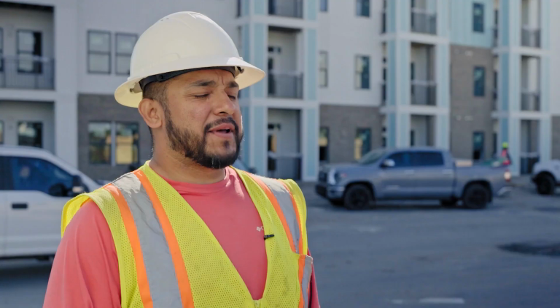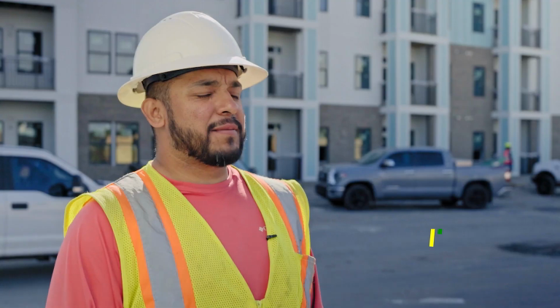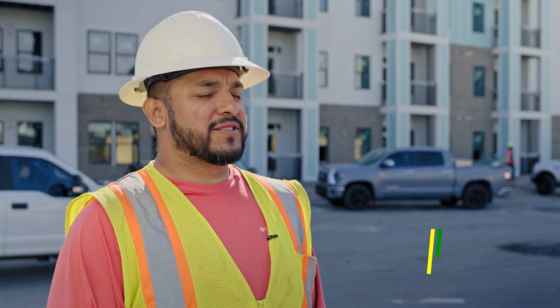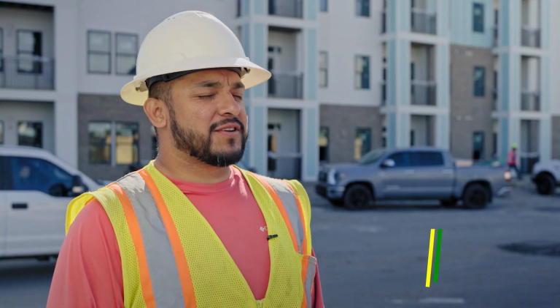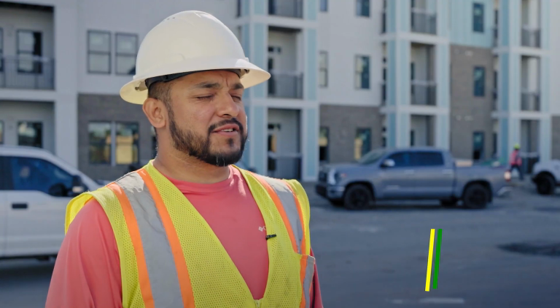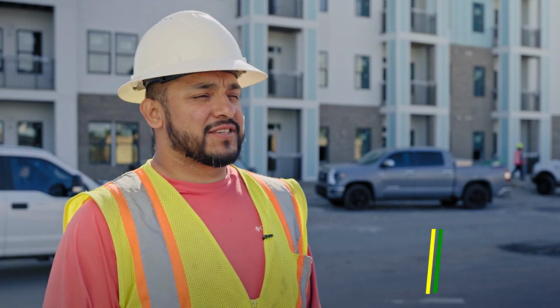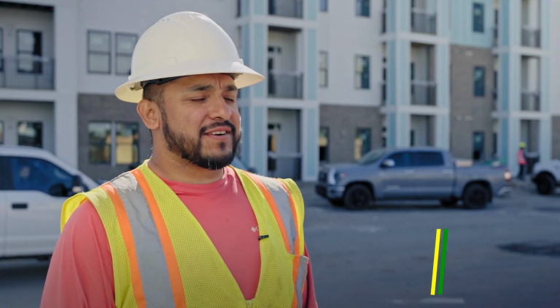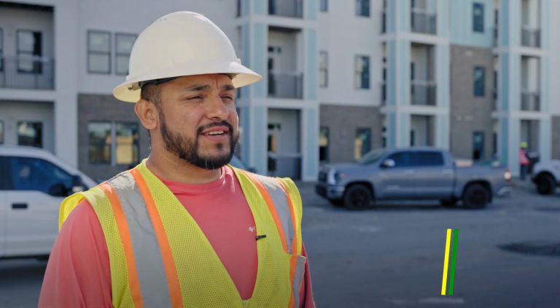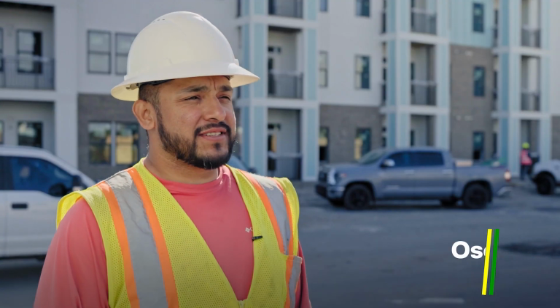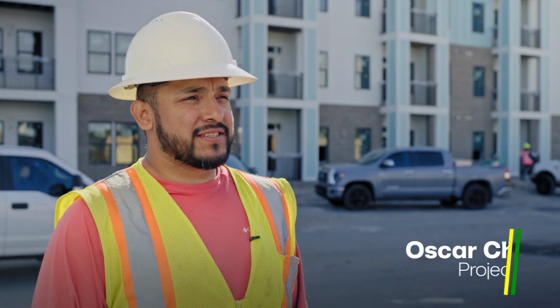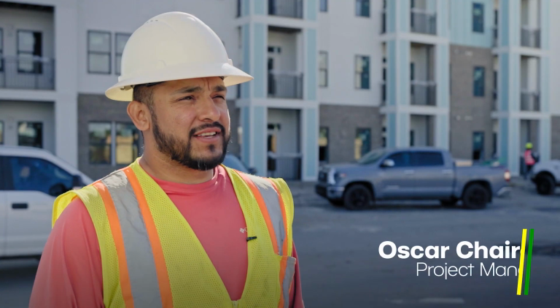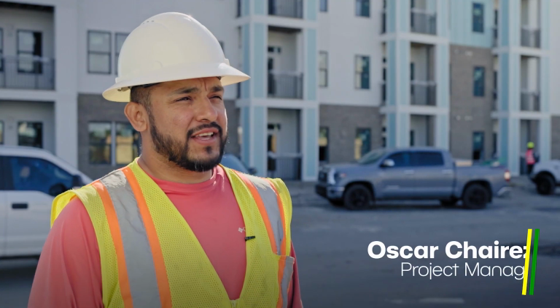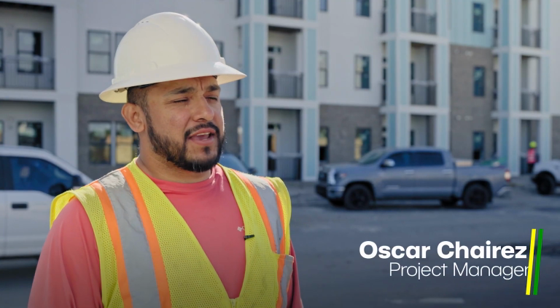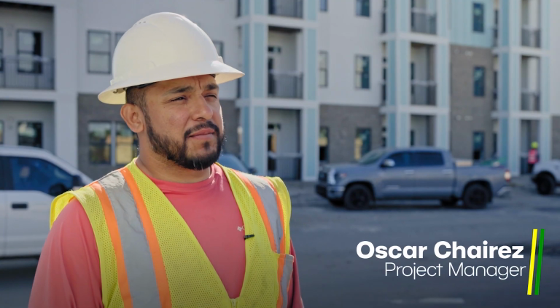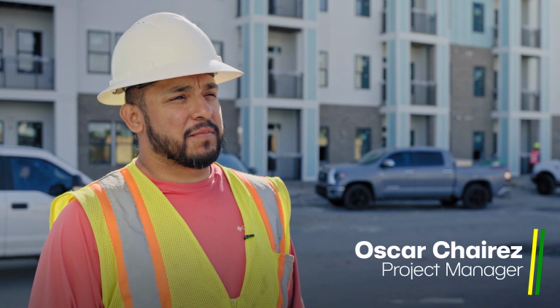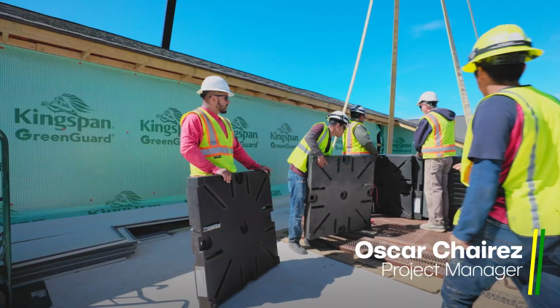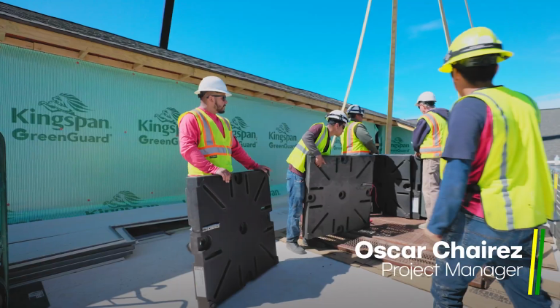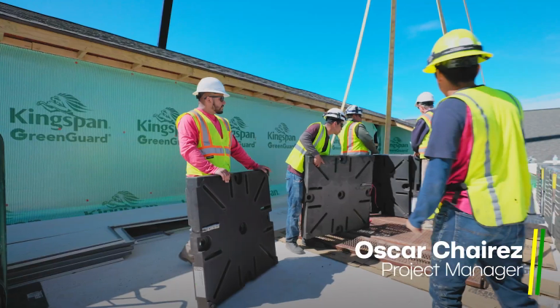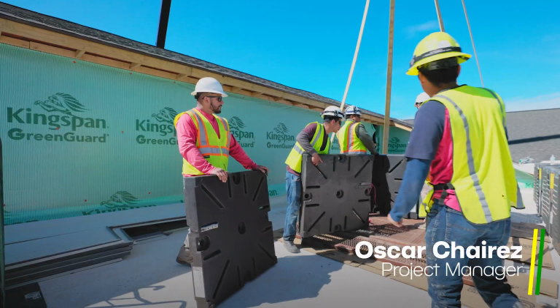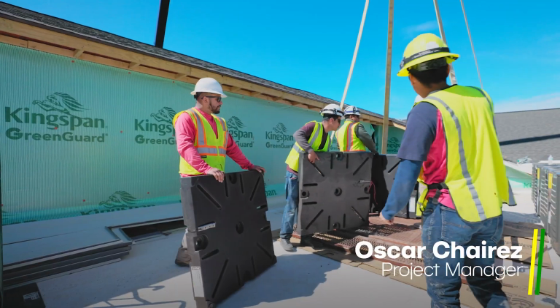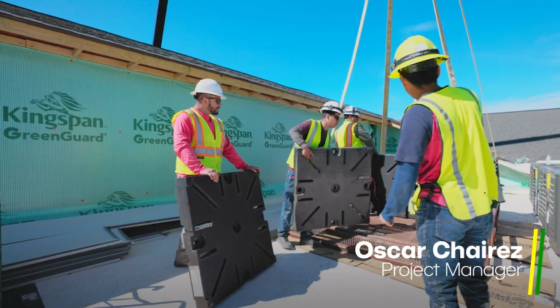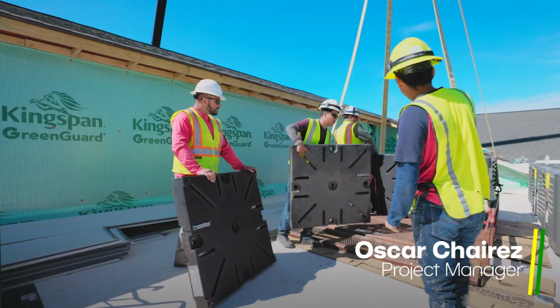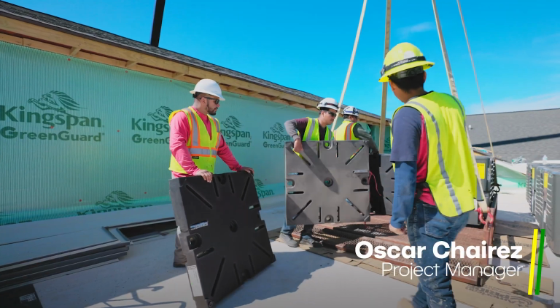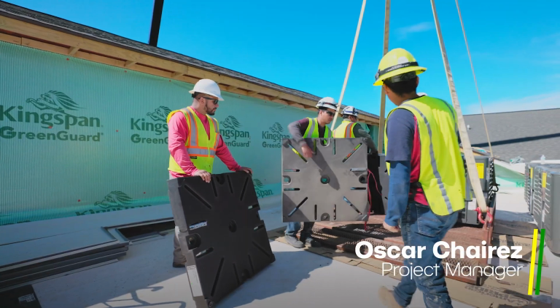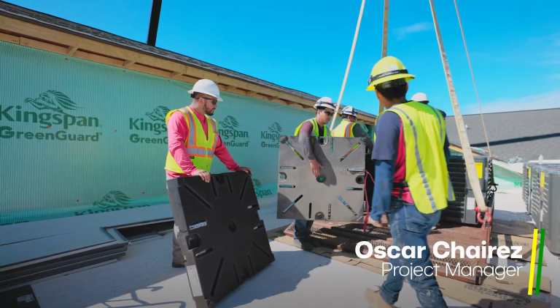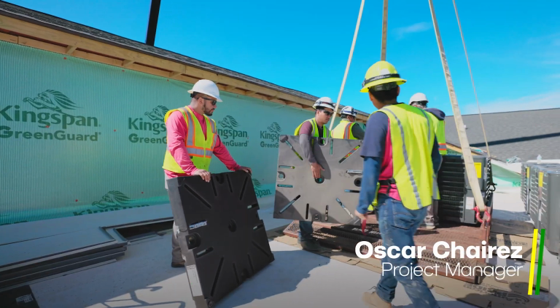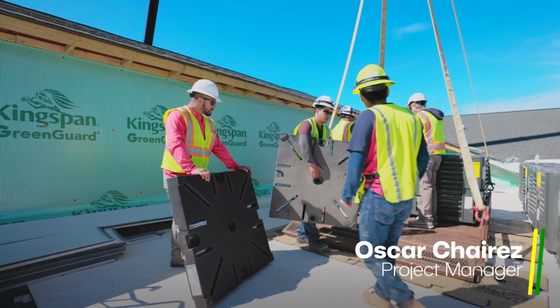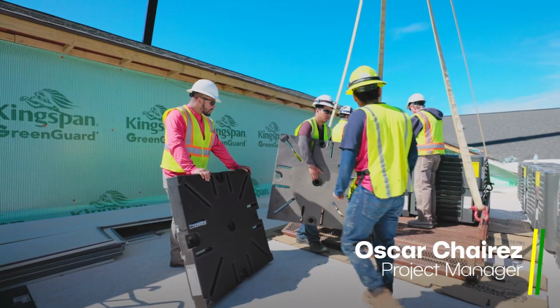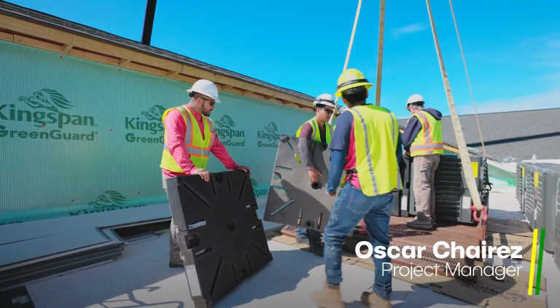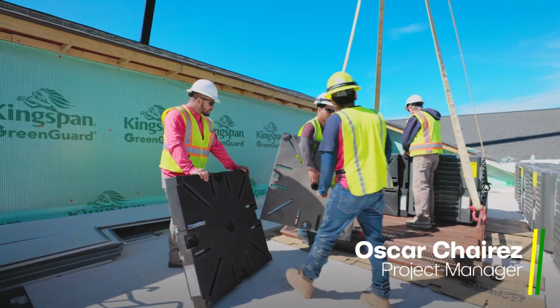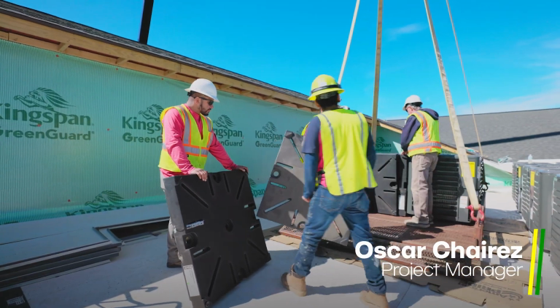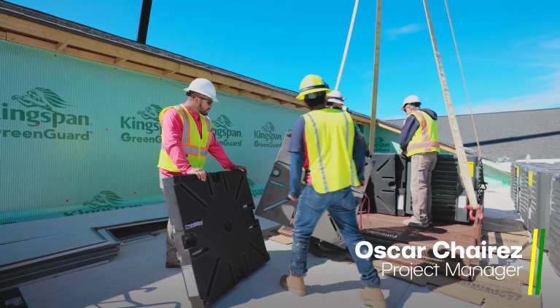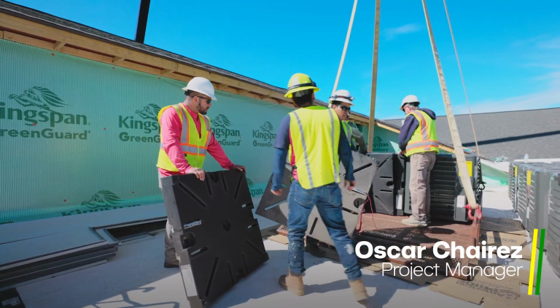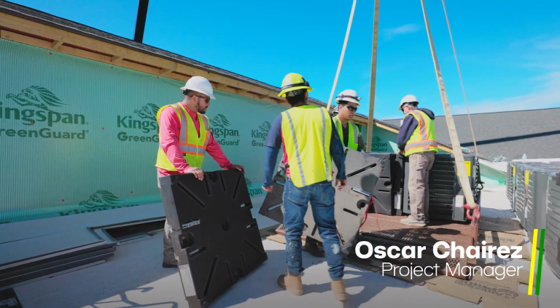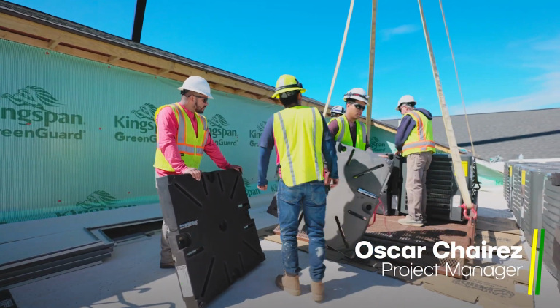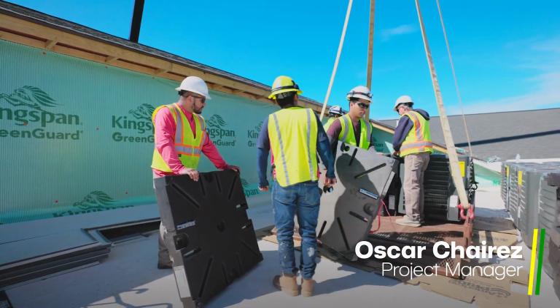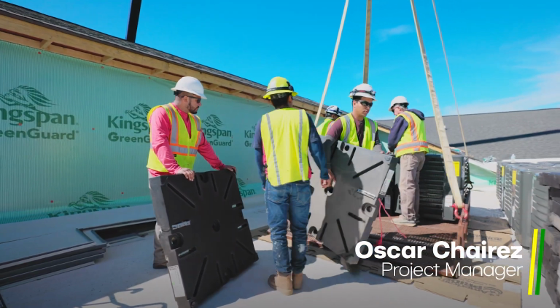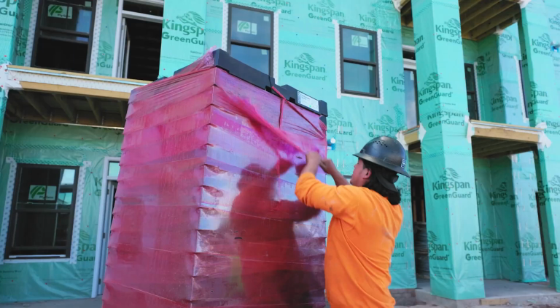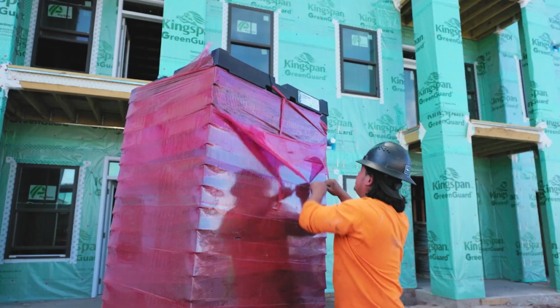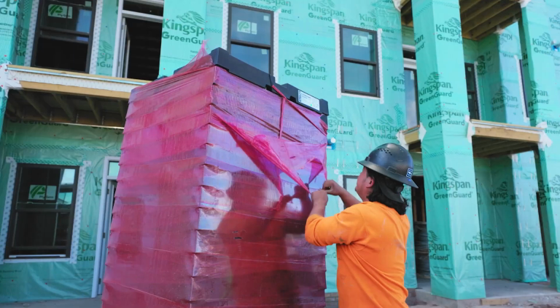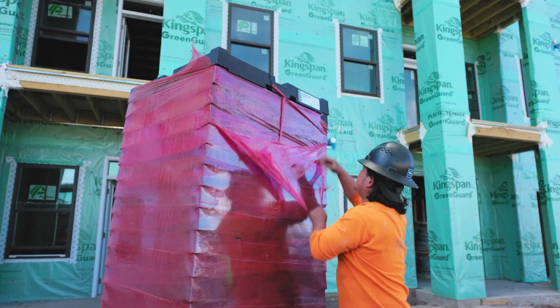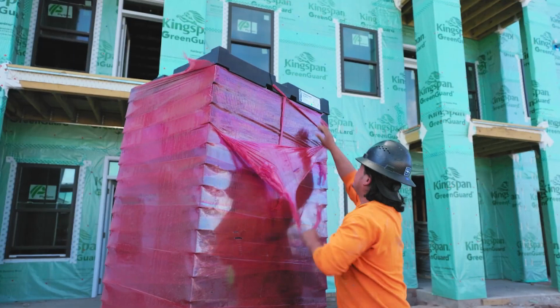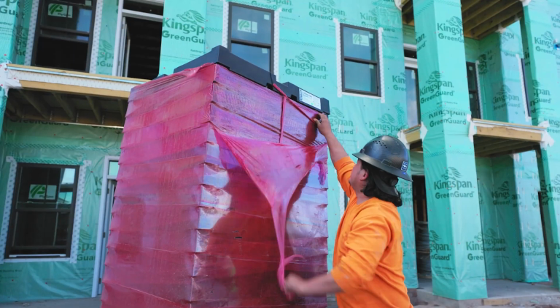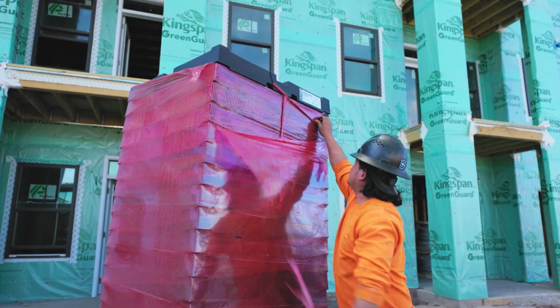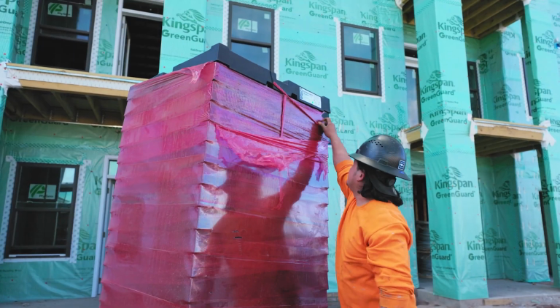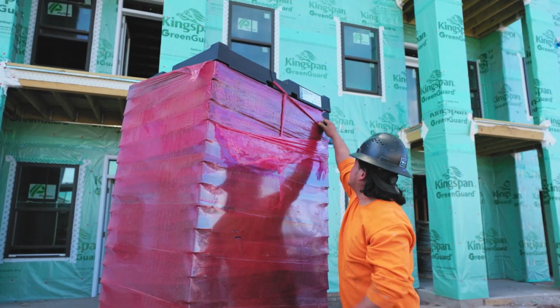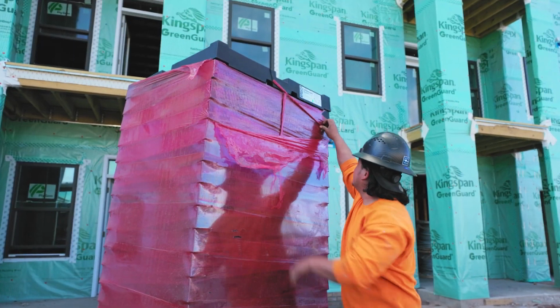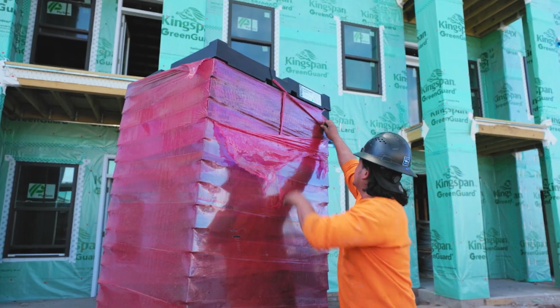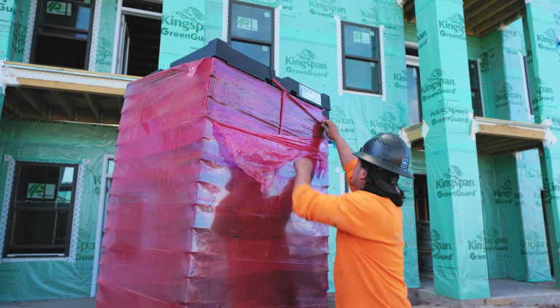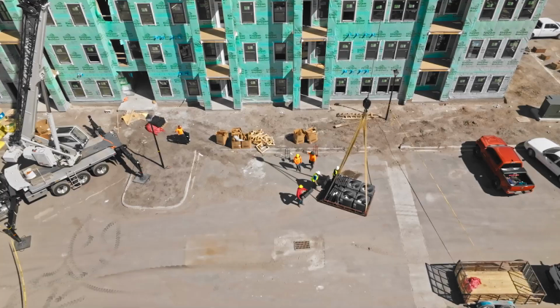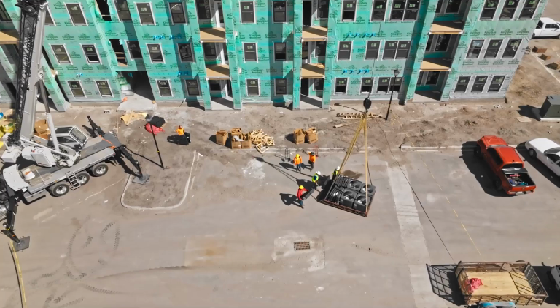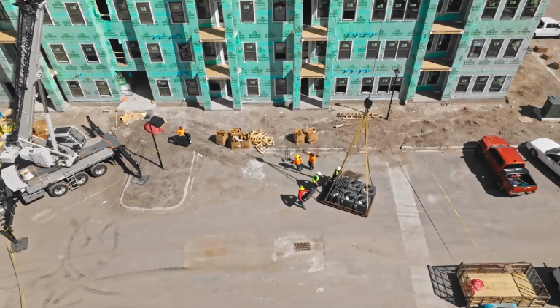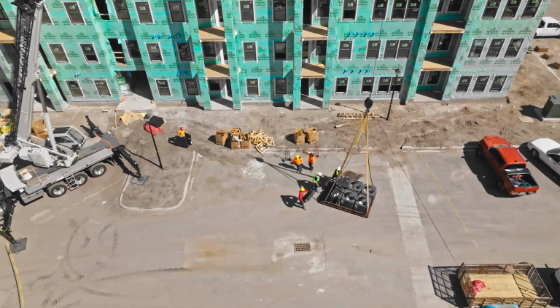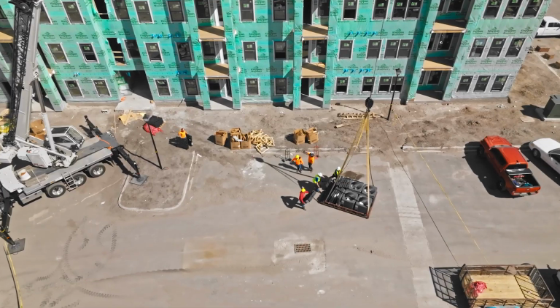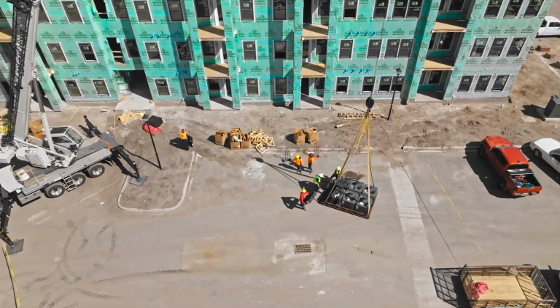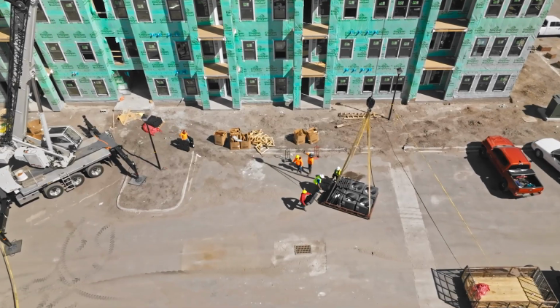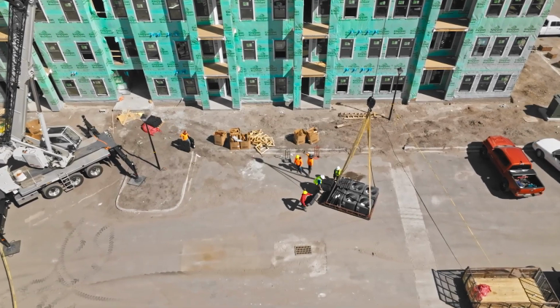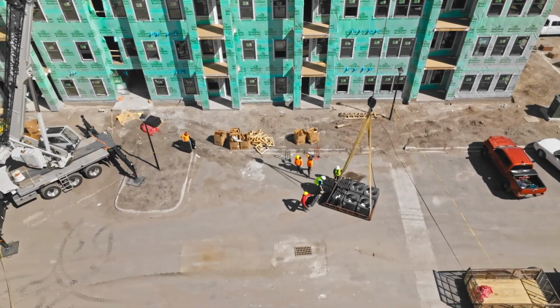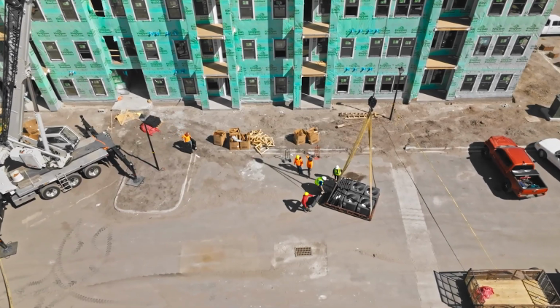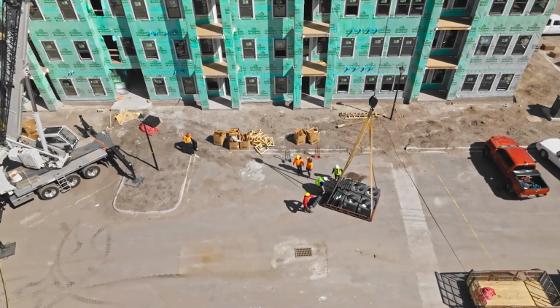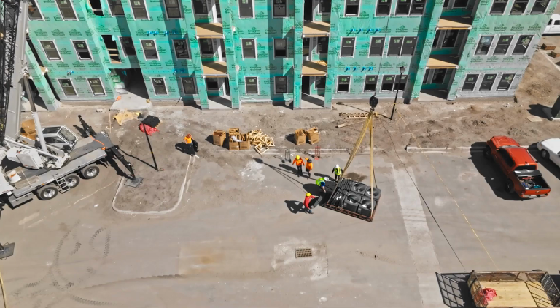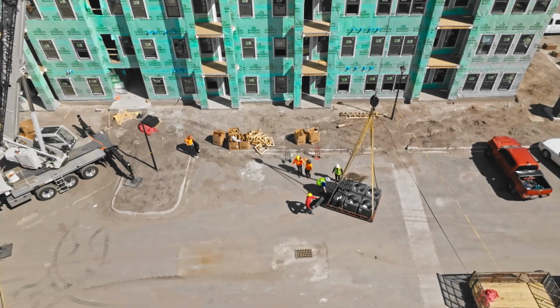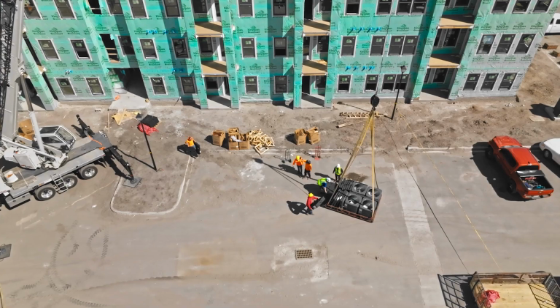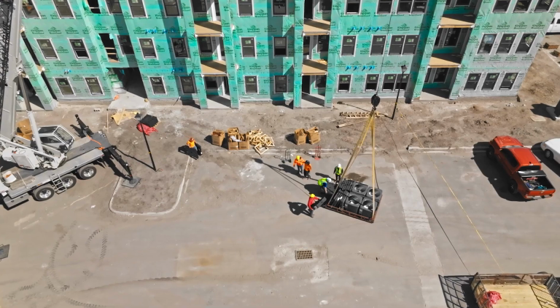My name is Oscar Cherez, and I am a project manager for American Mechanical. We are setting 280 quick pads at this job site.